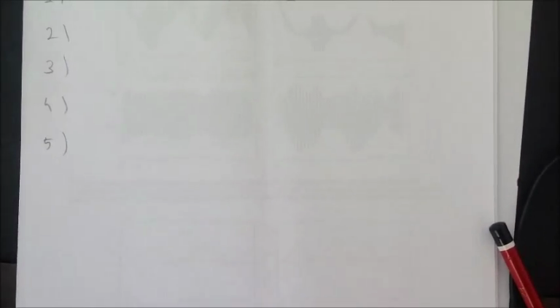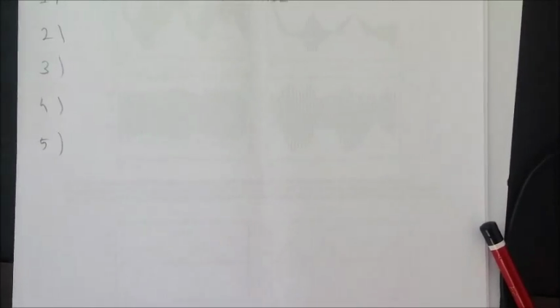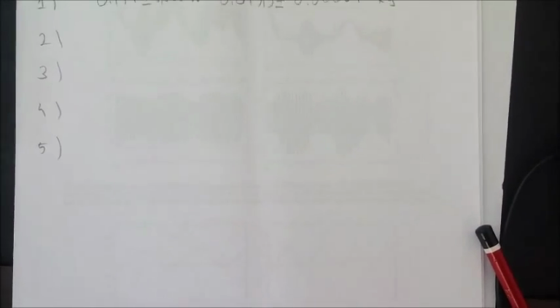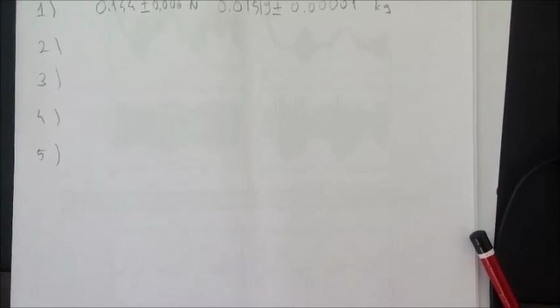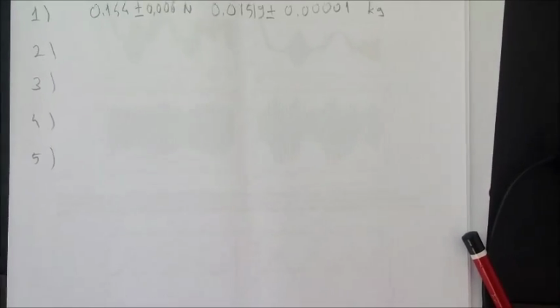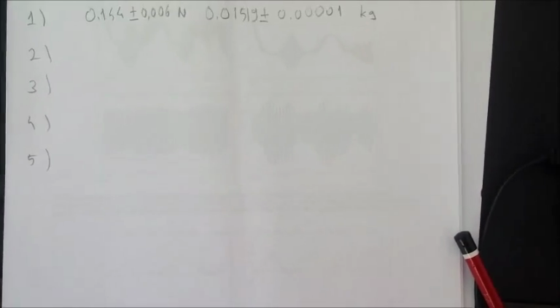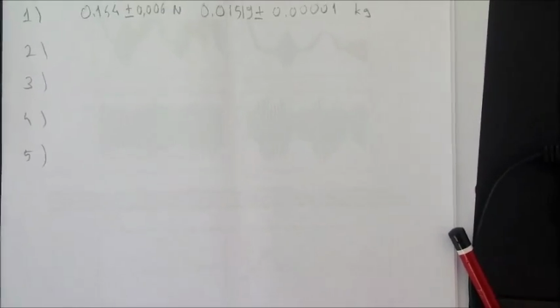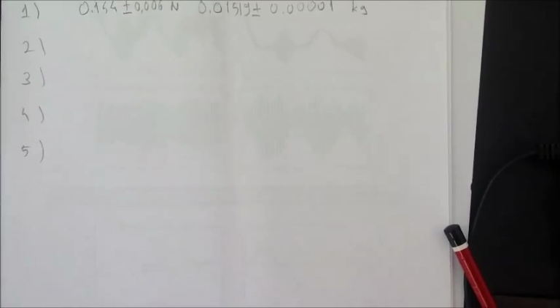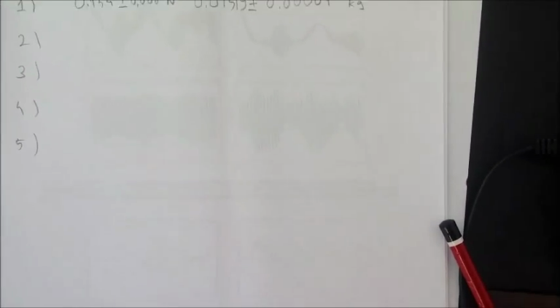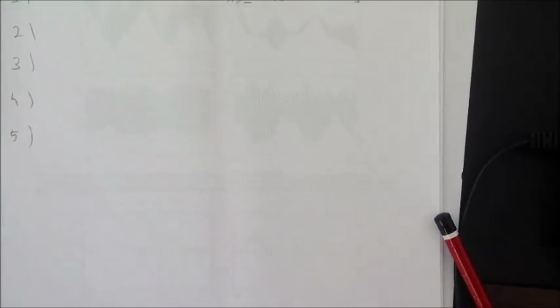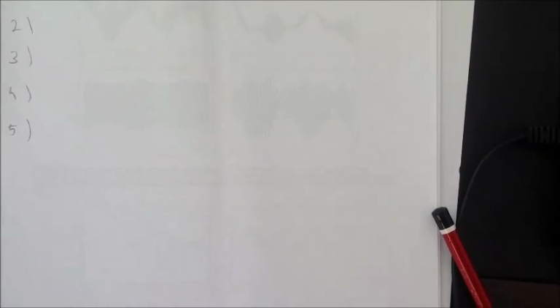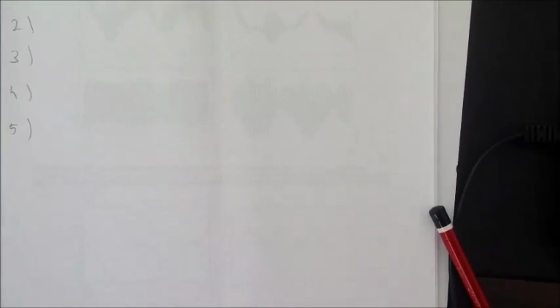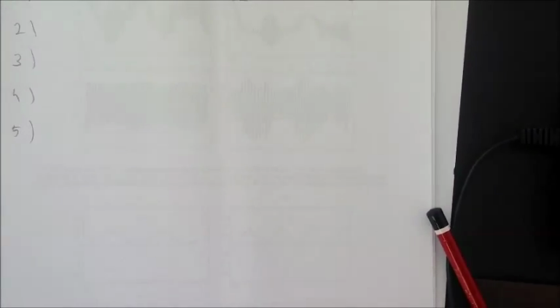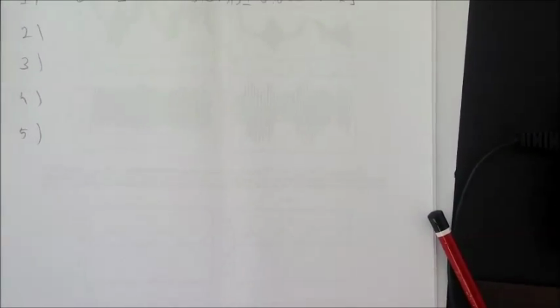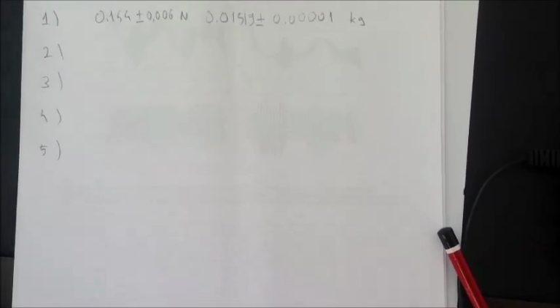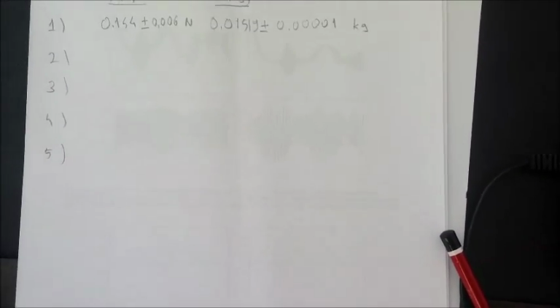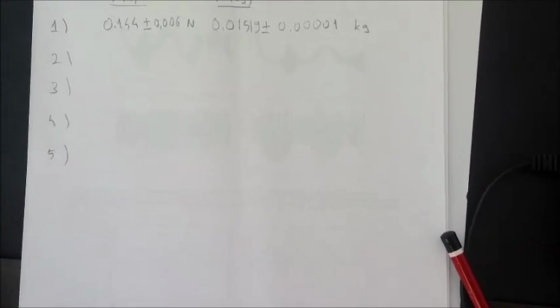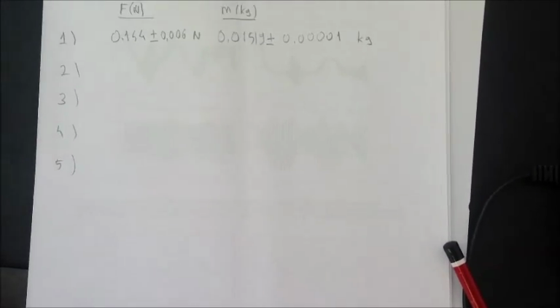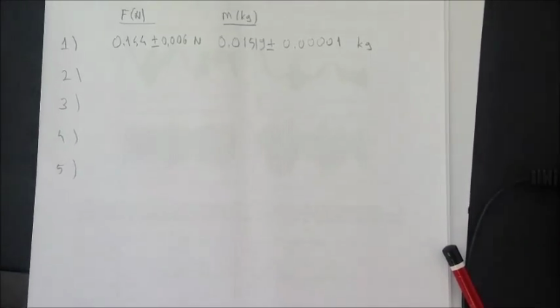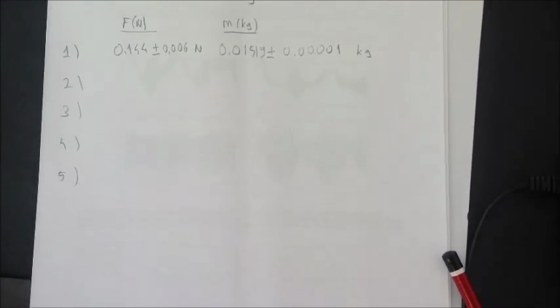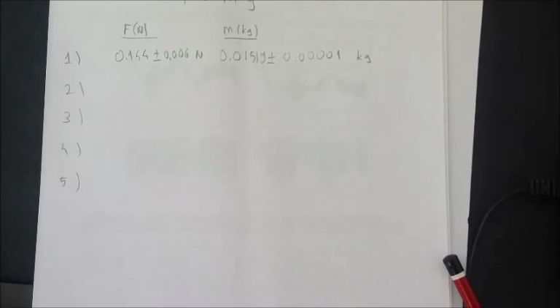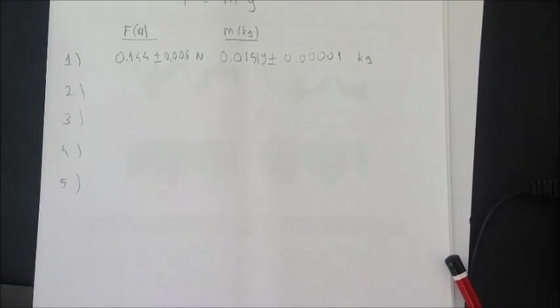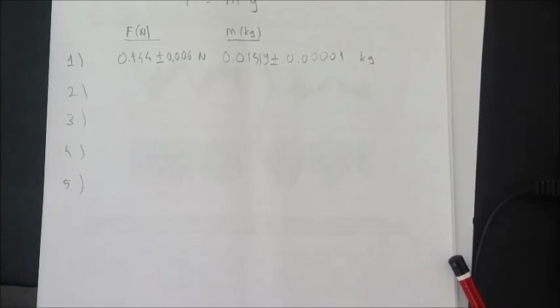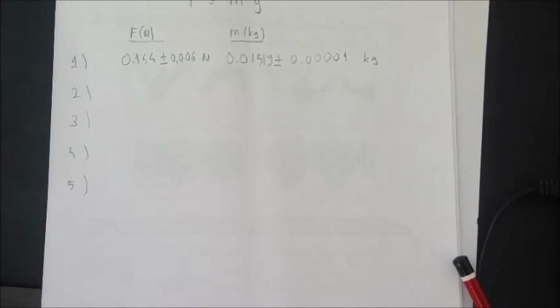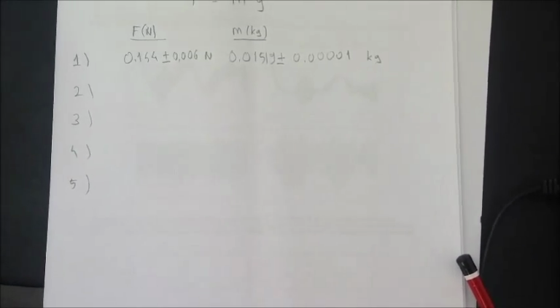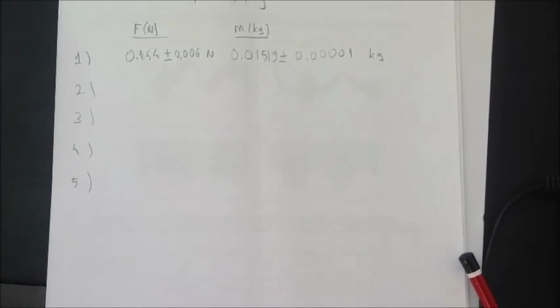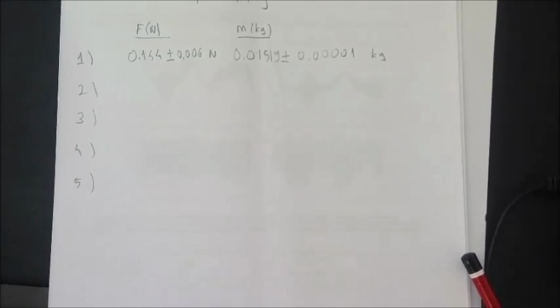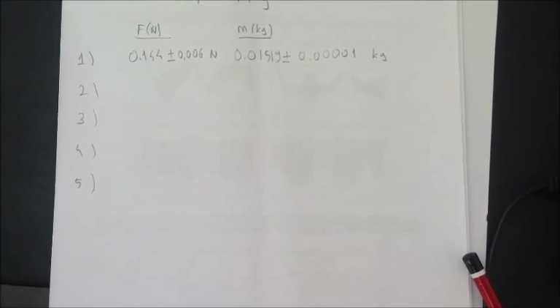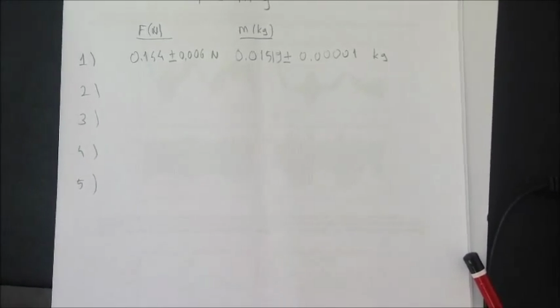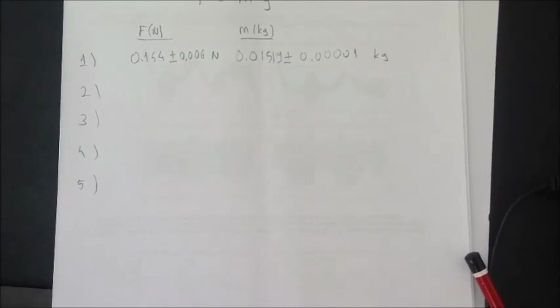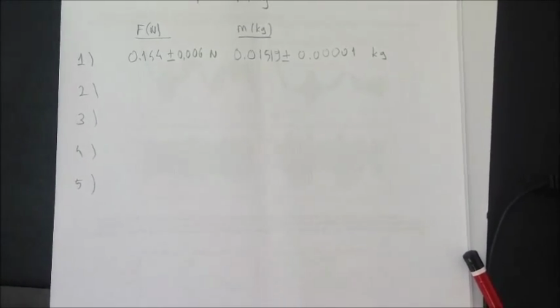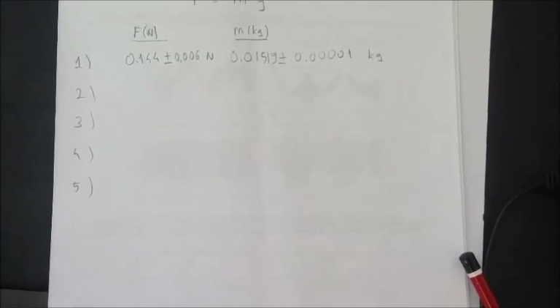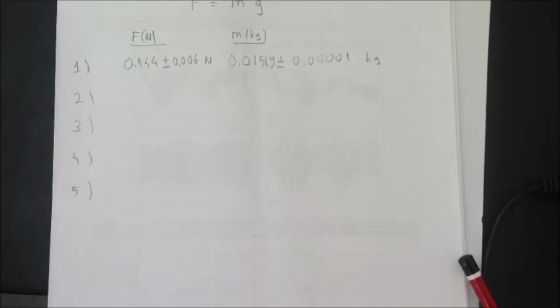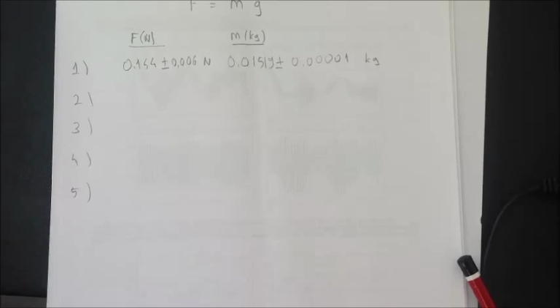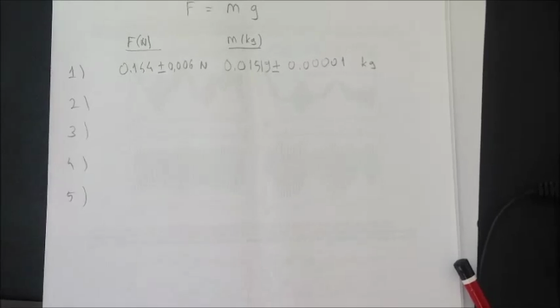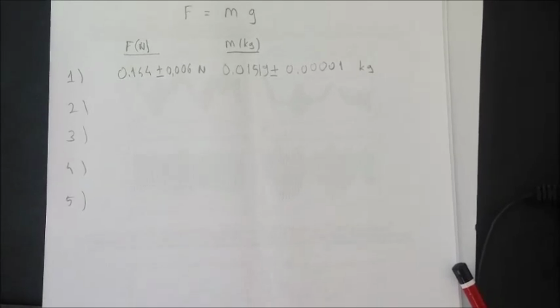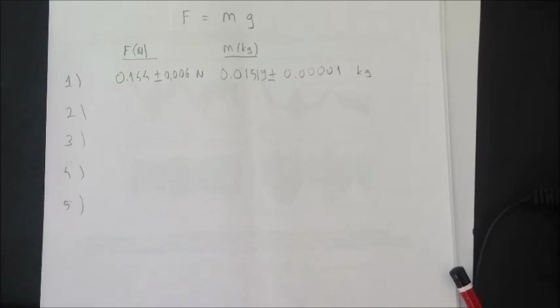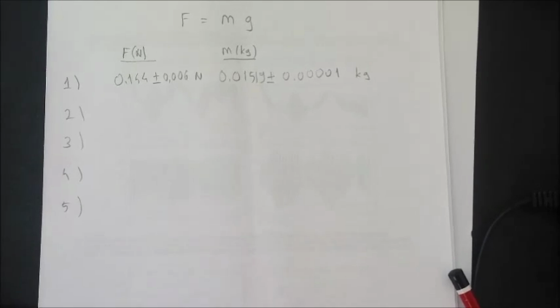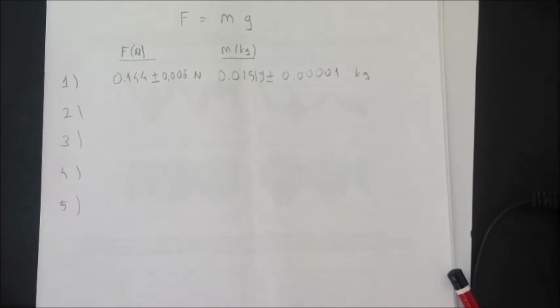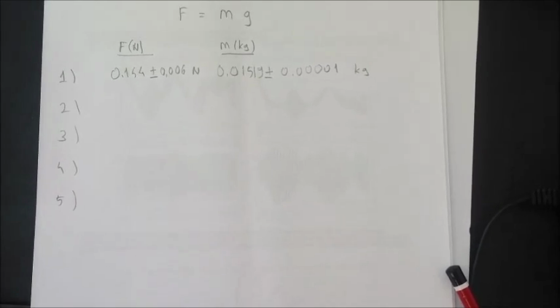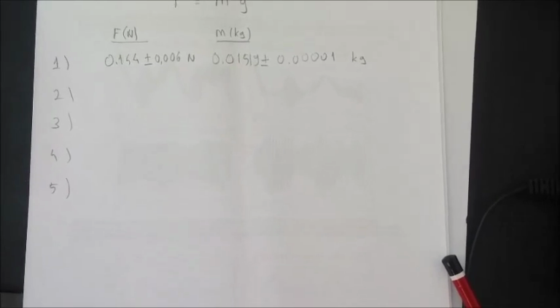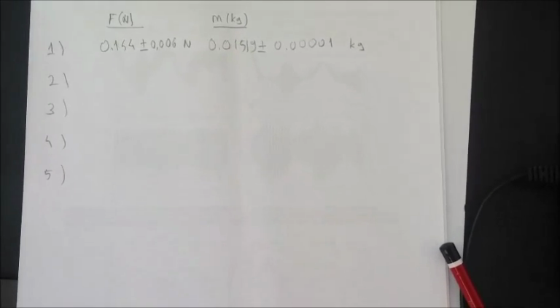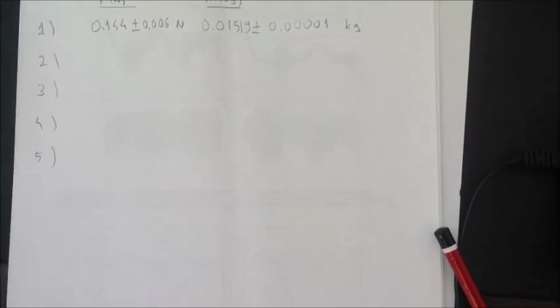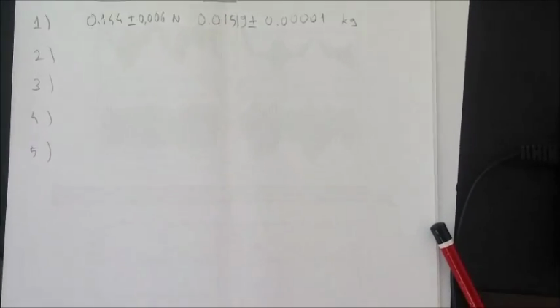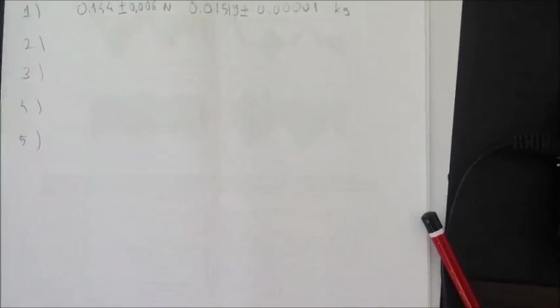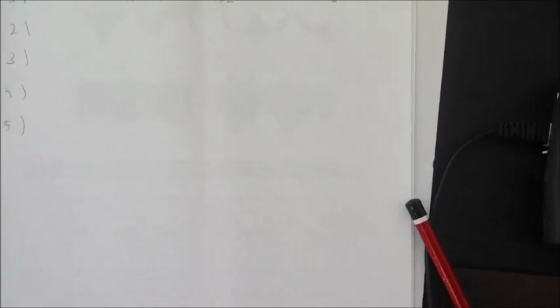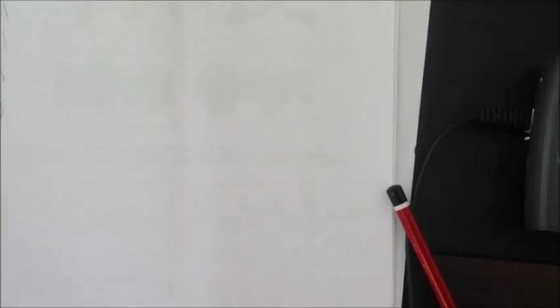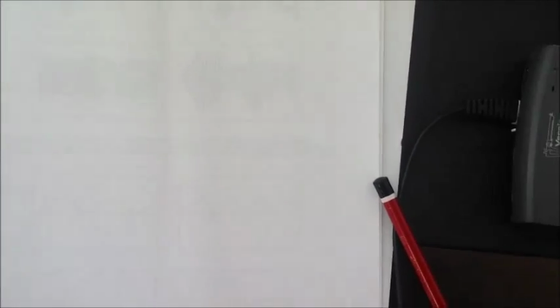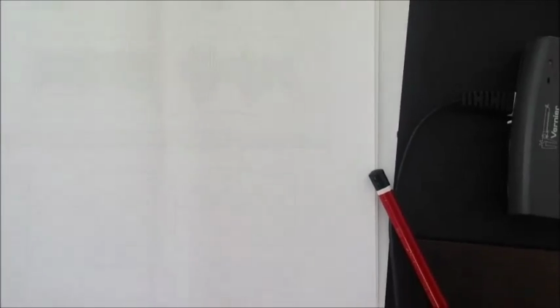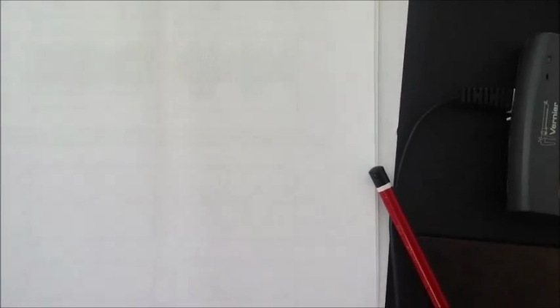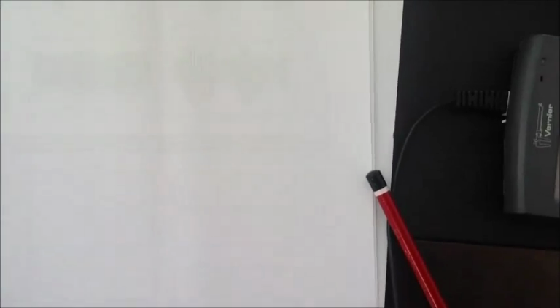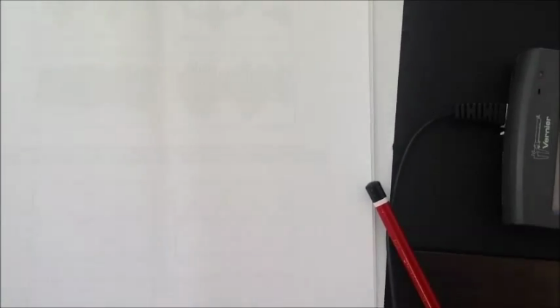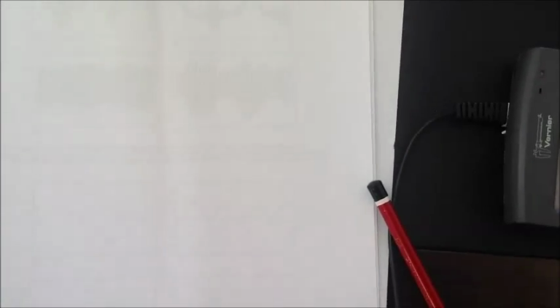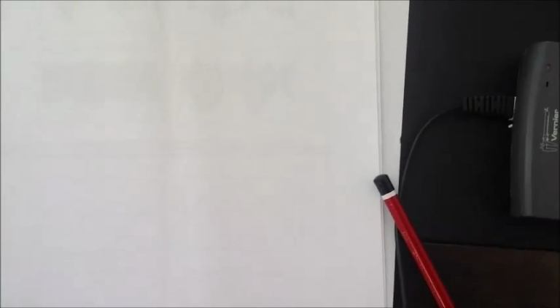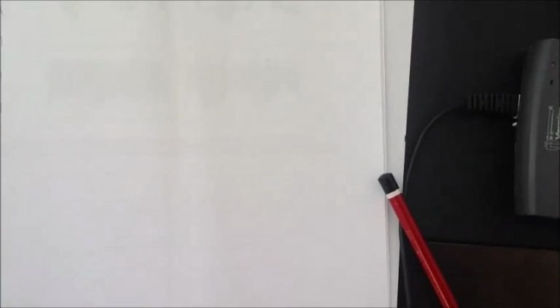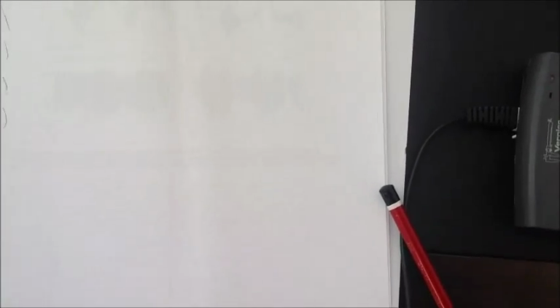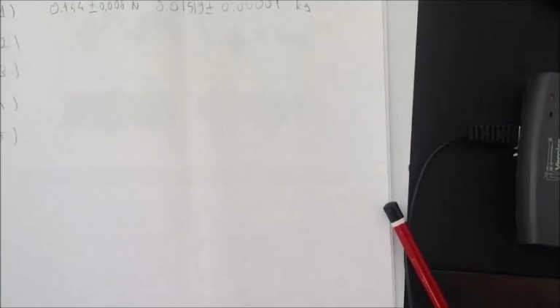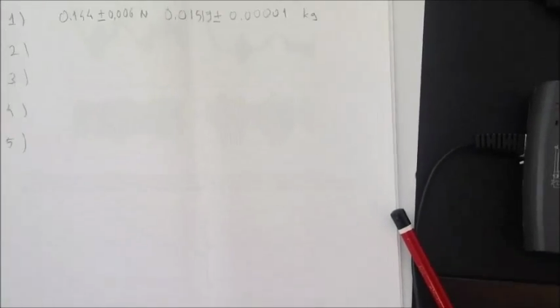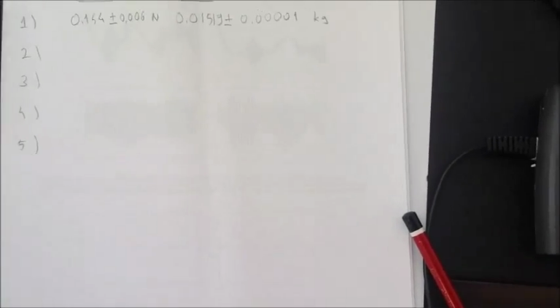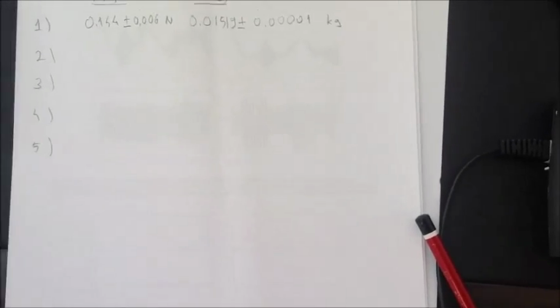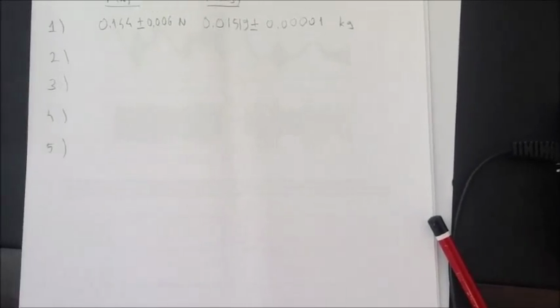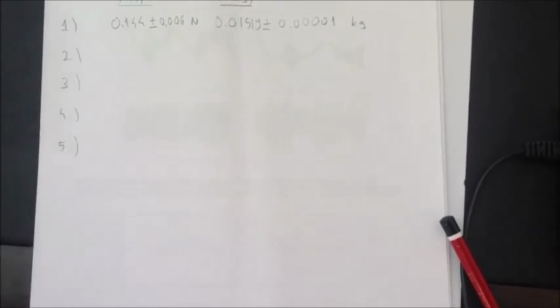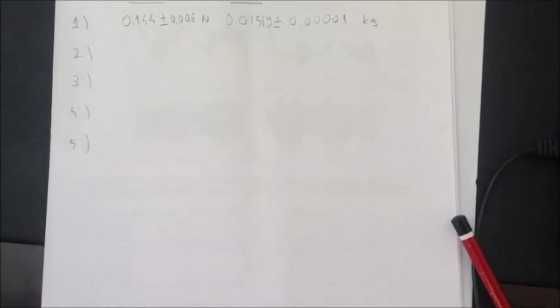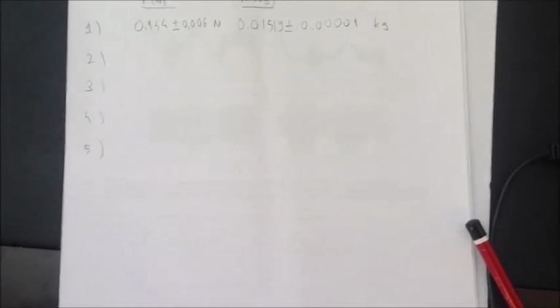At the end, we will plot this graph of data points and calculate the slope.